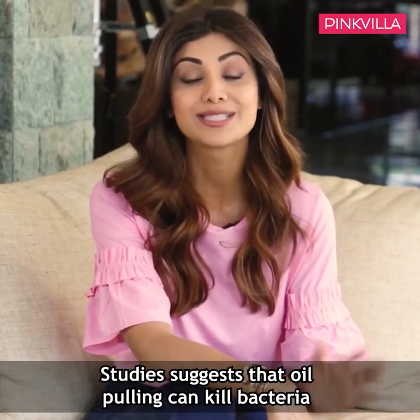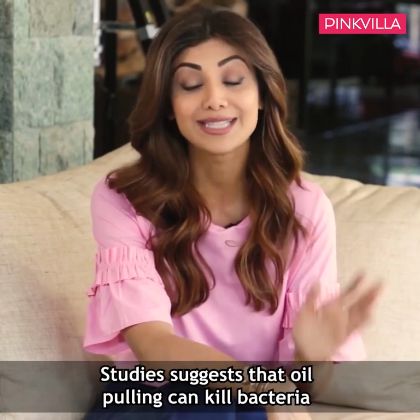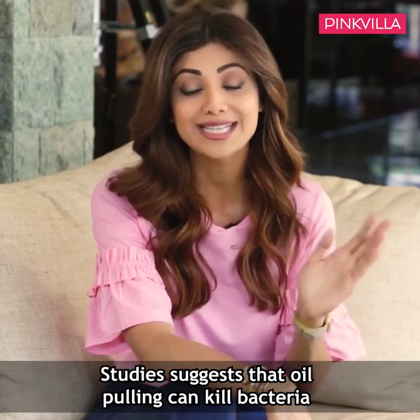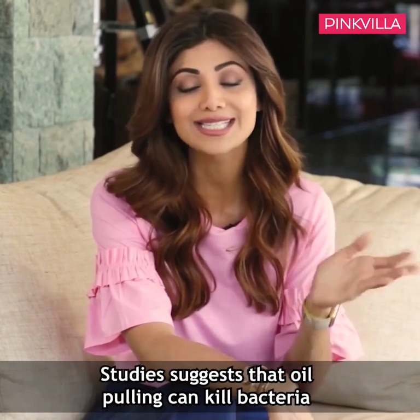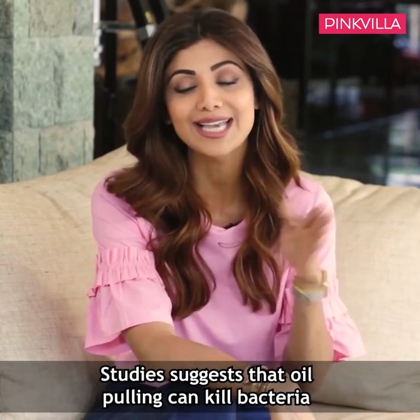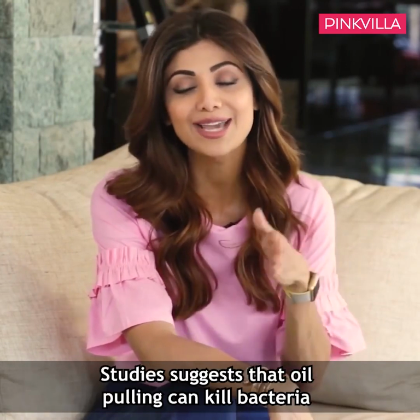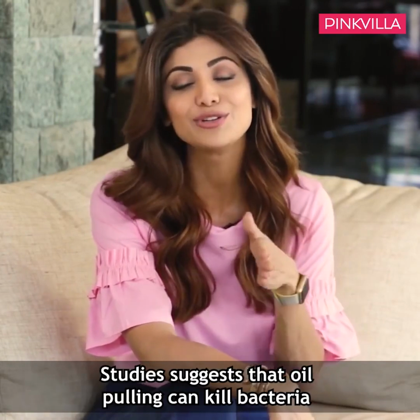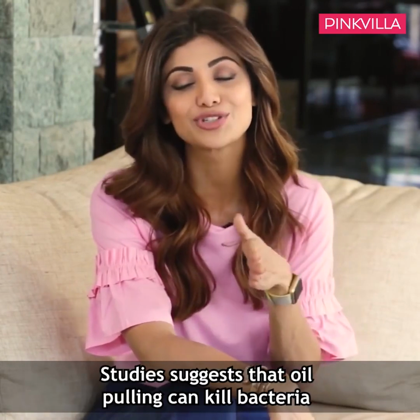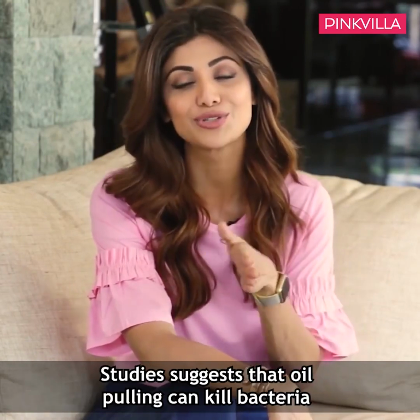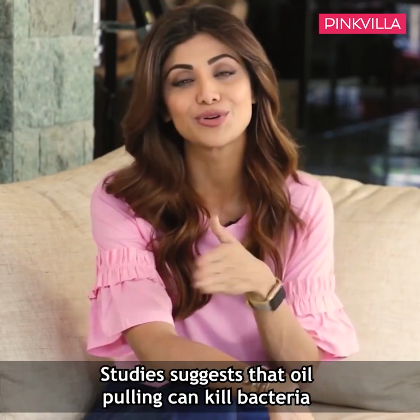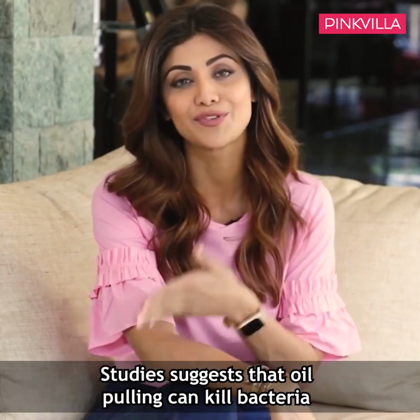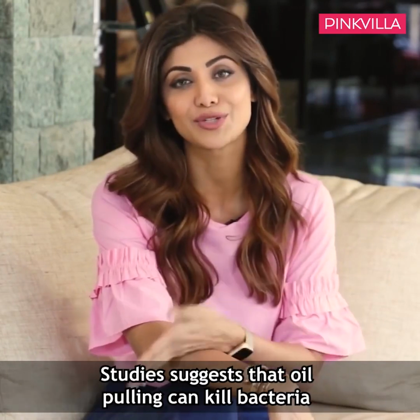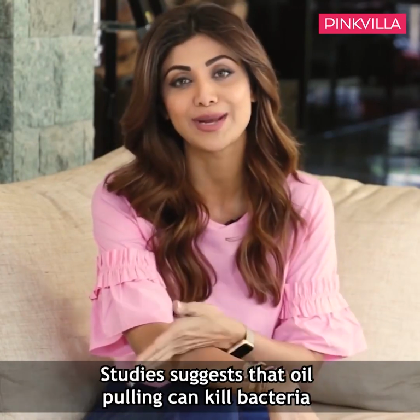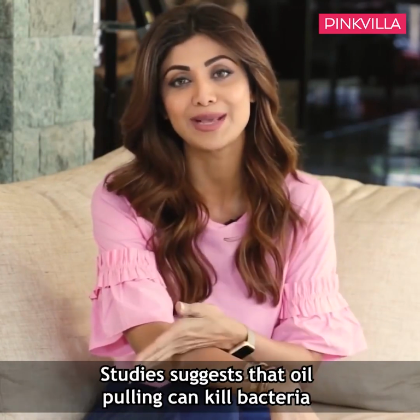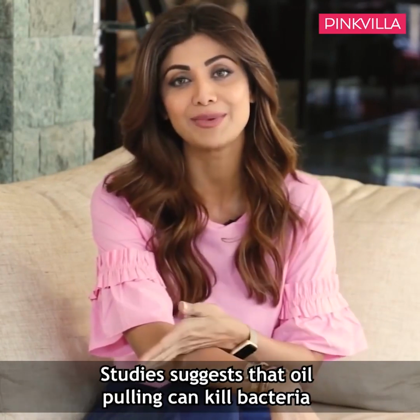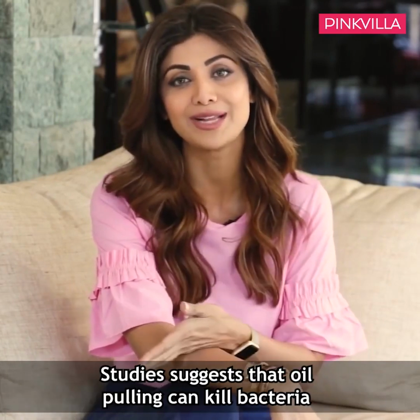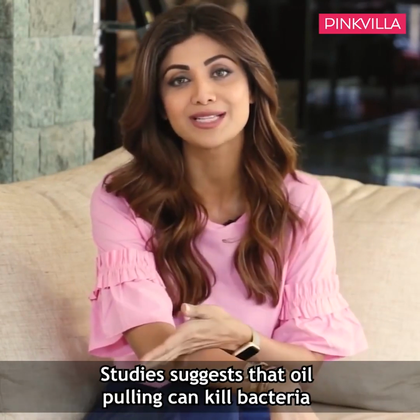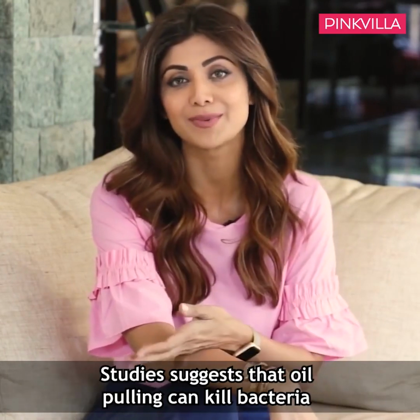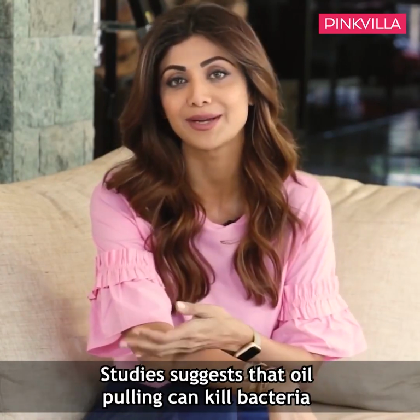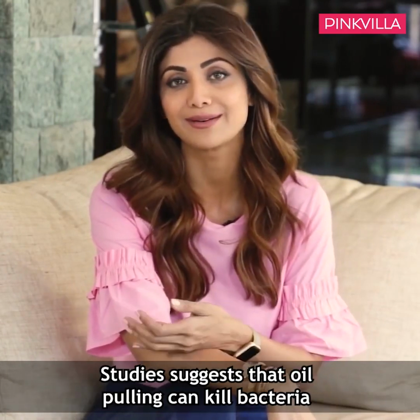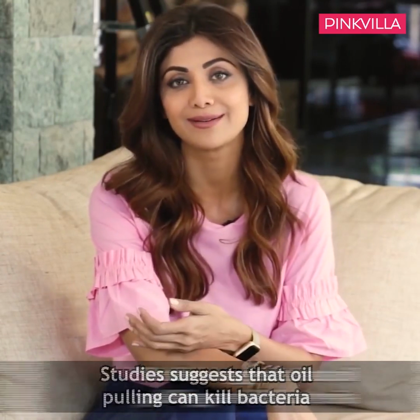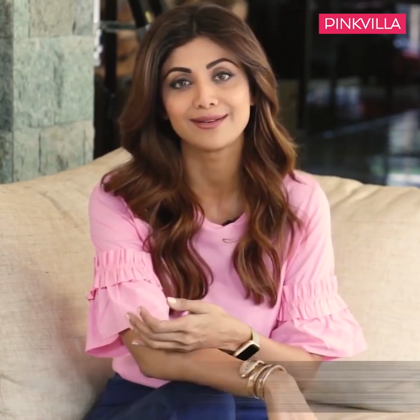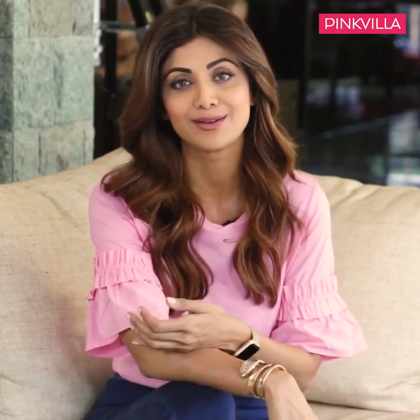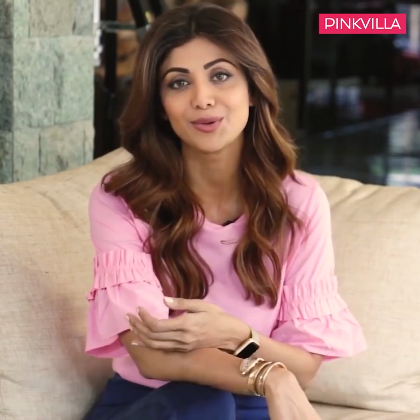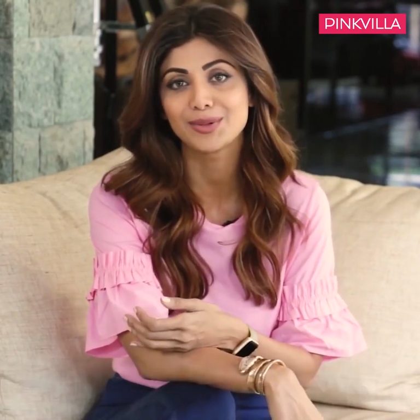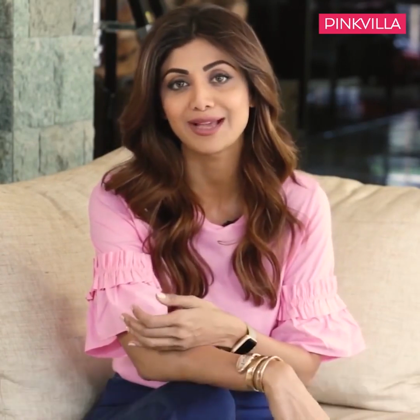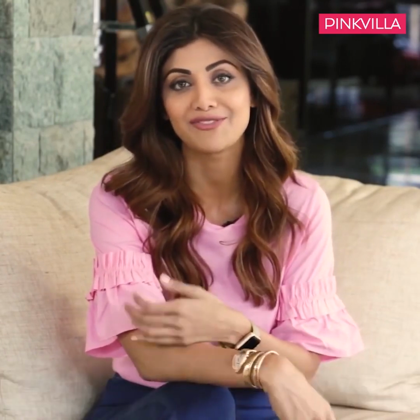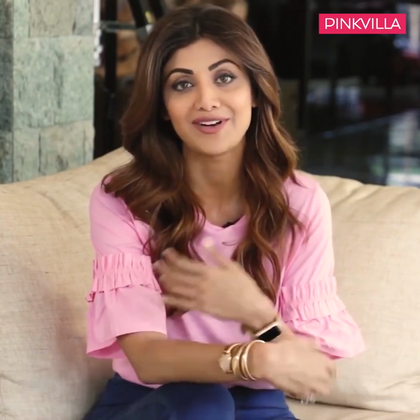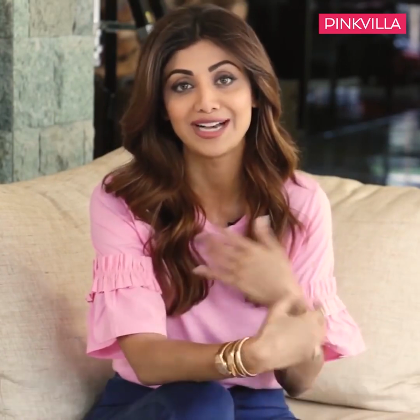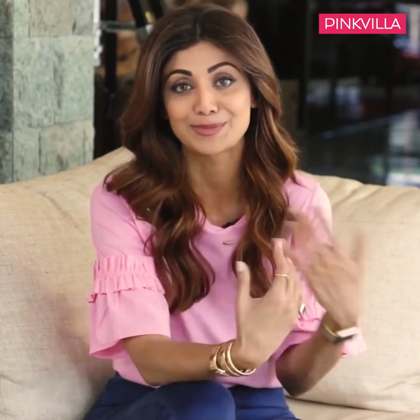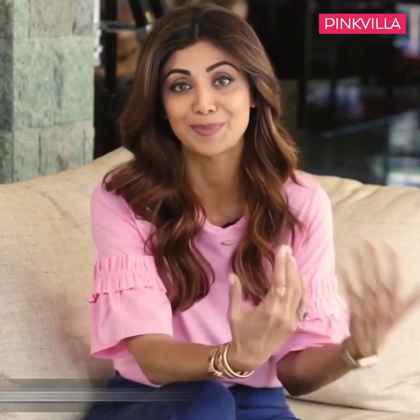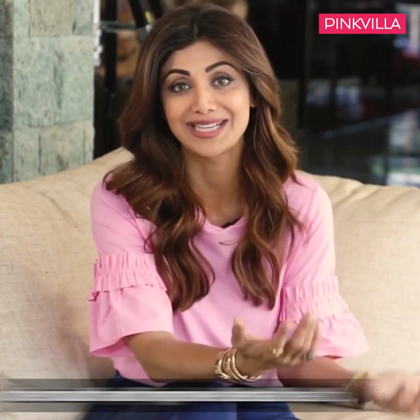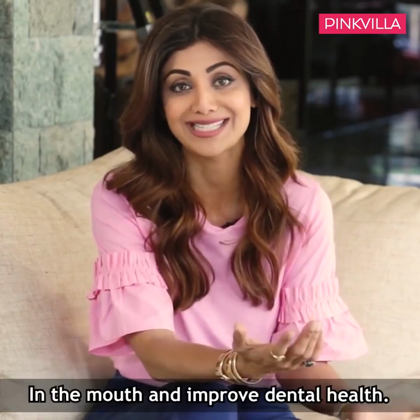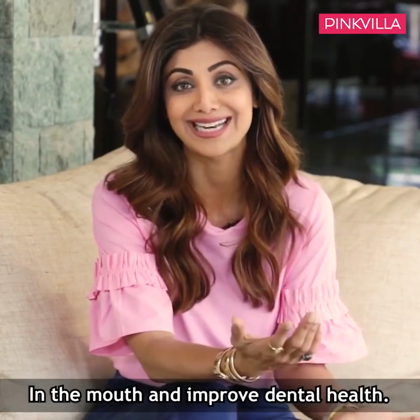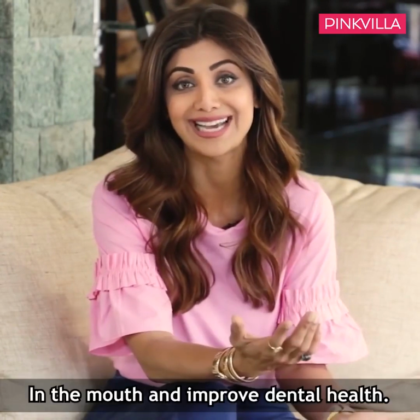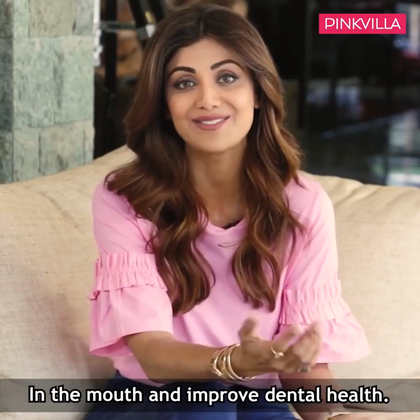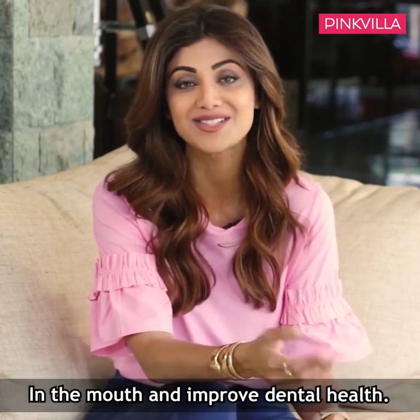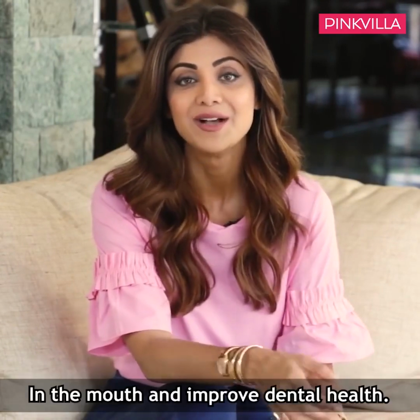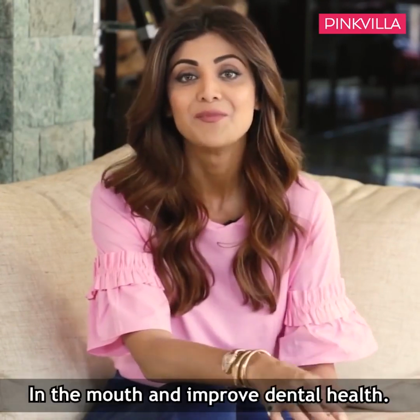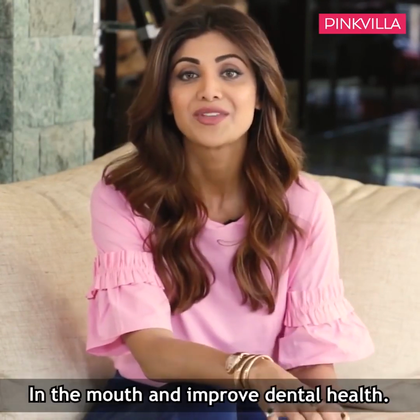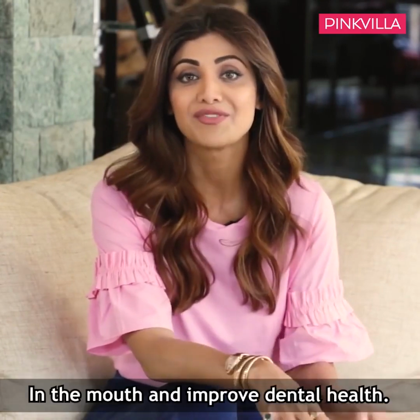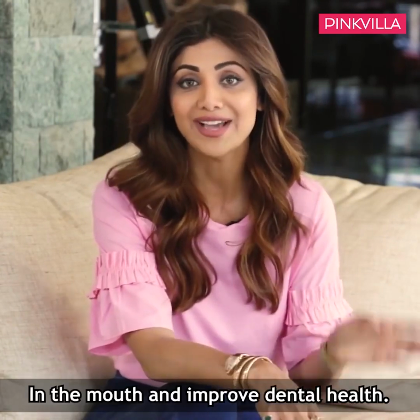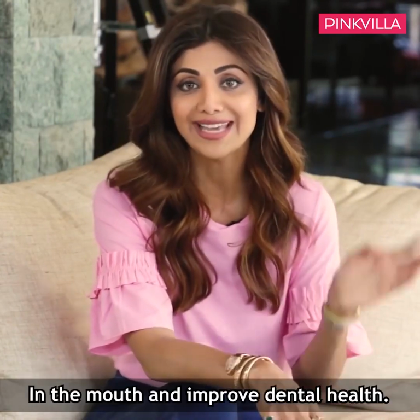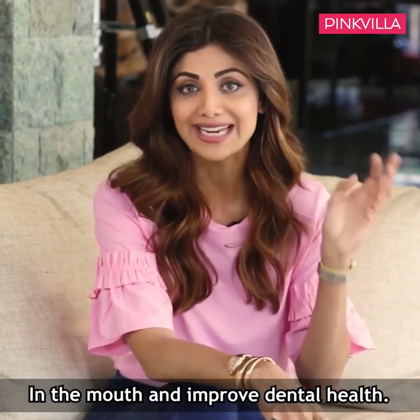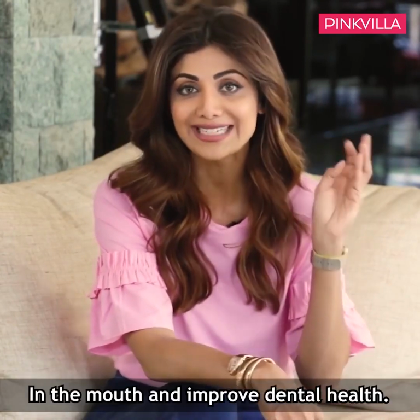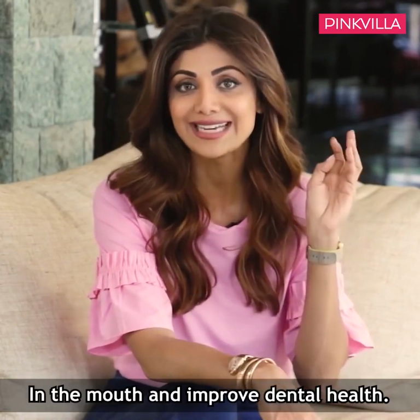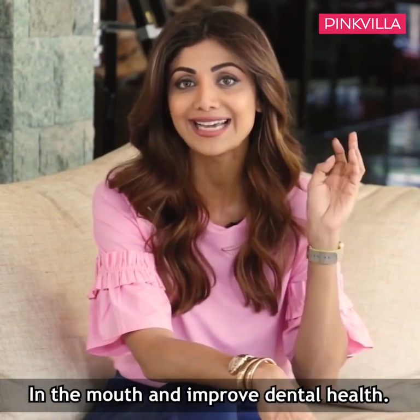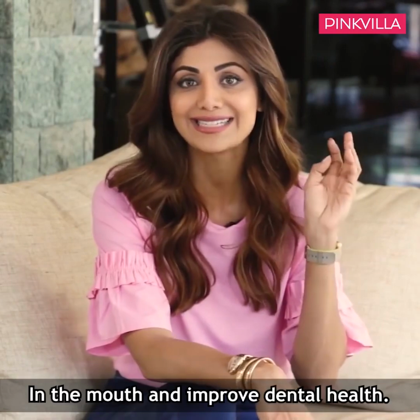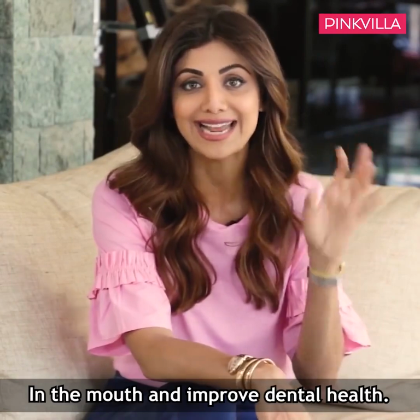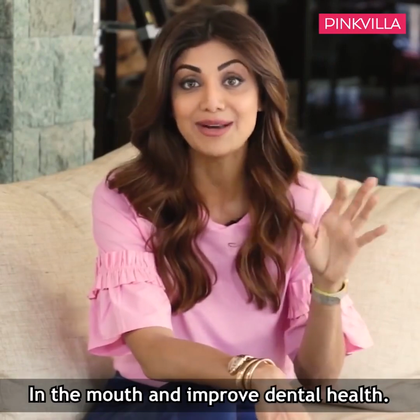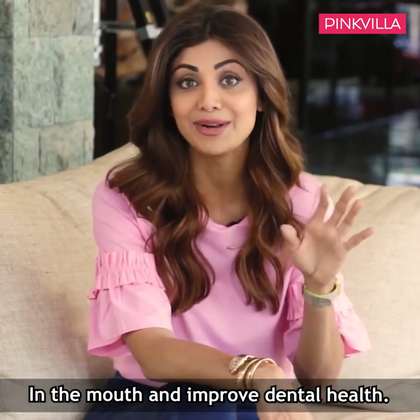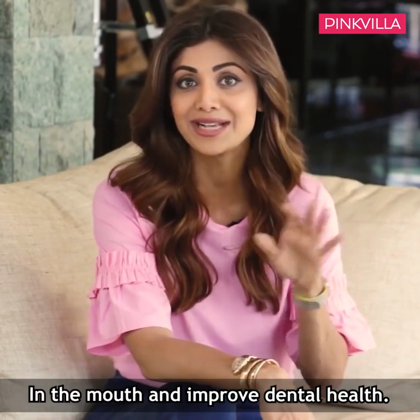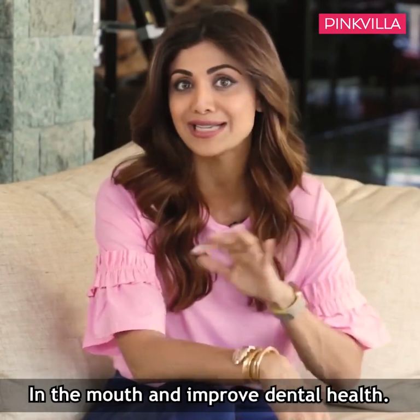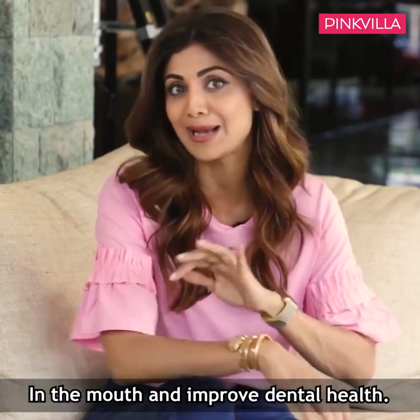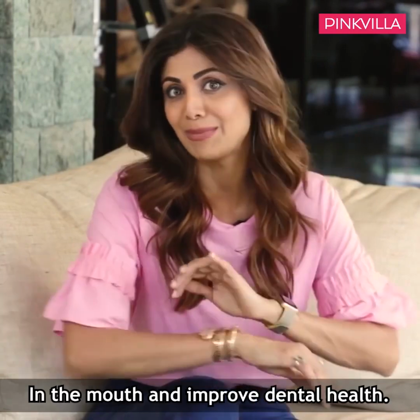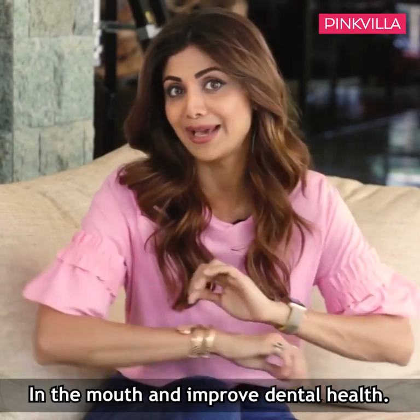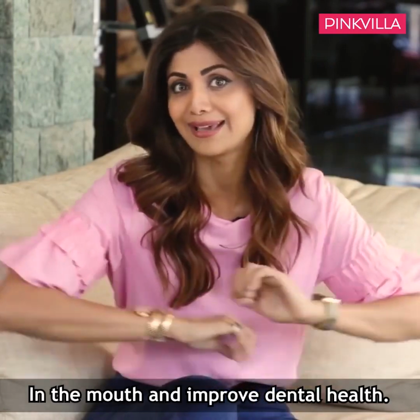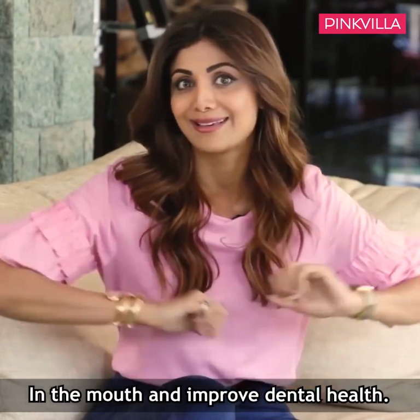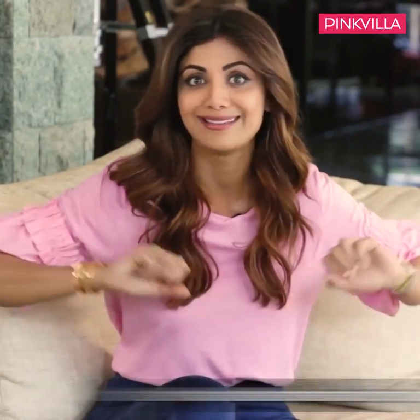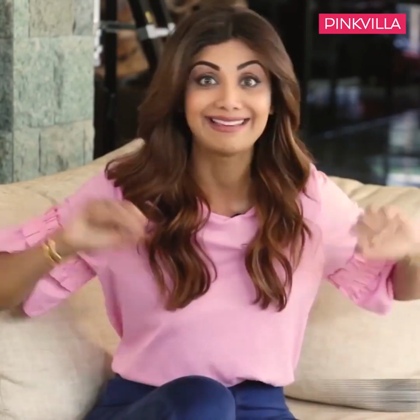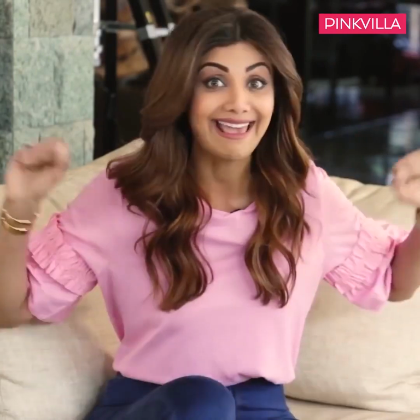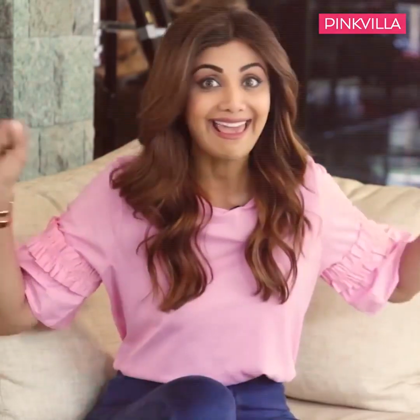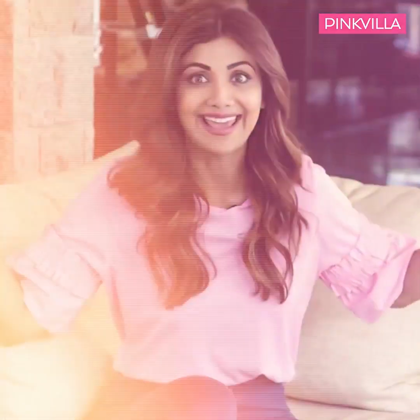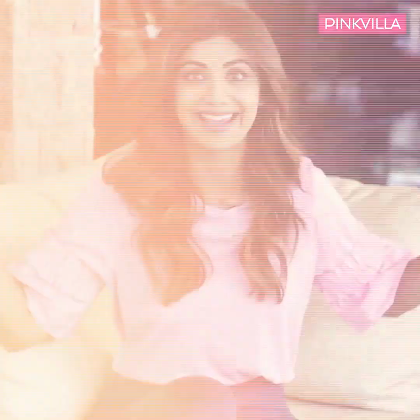I do this for like a good 7 to 10 minutes. They say you should do it for 20 minutes, but with our fast paced lives, if I get in like 10 minutes, I'm like yay!